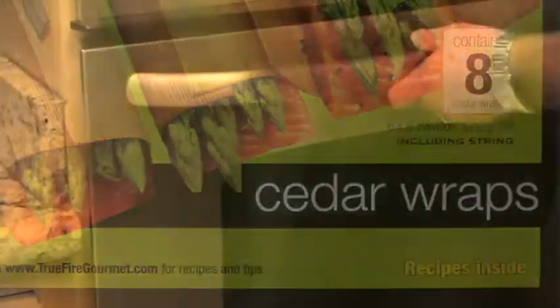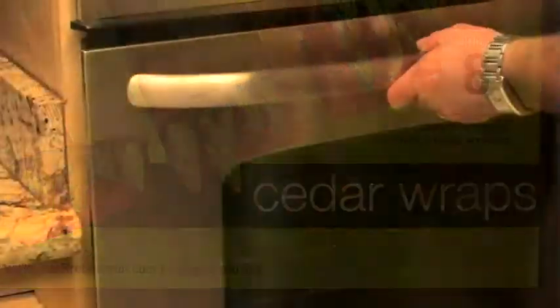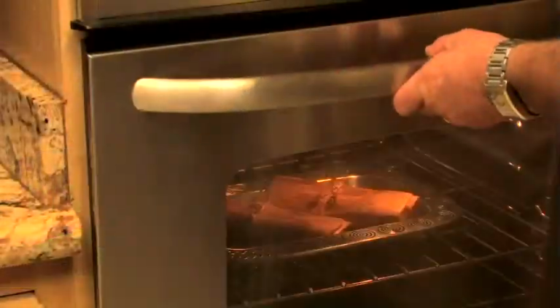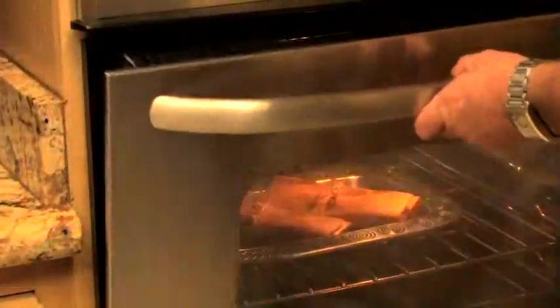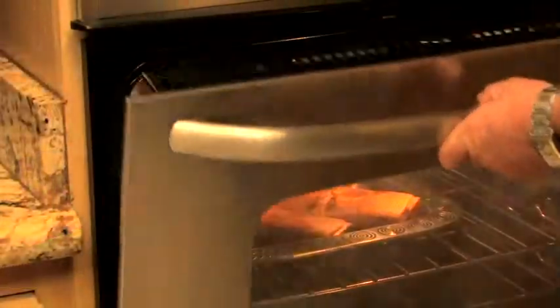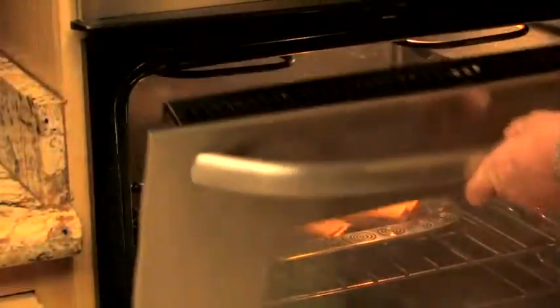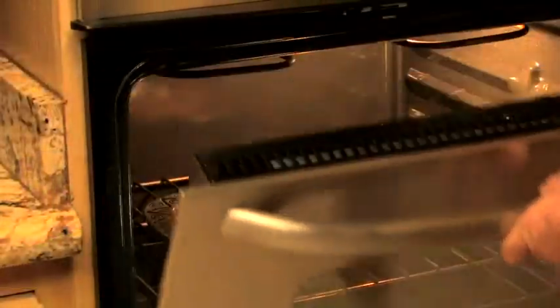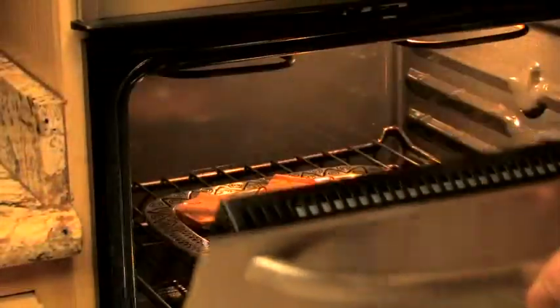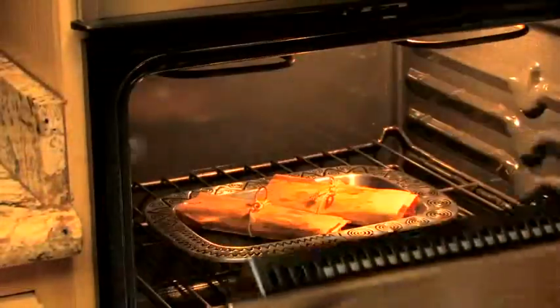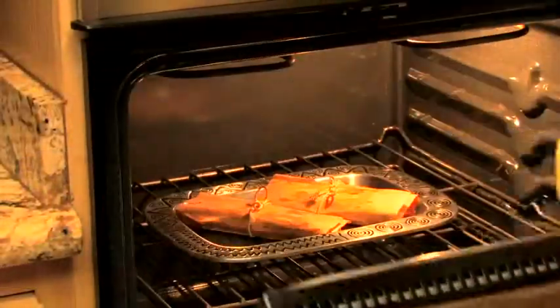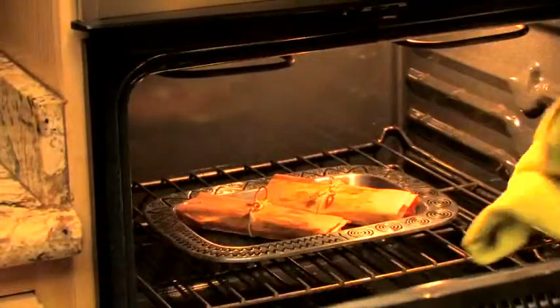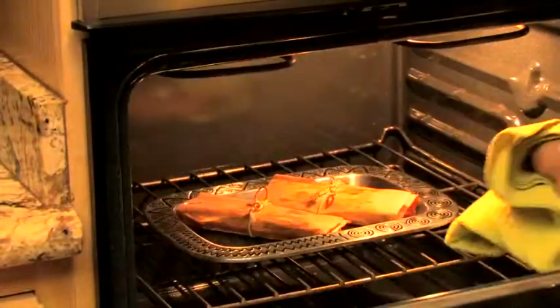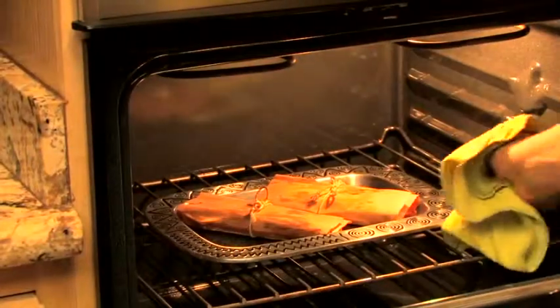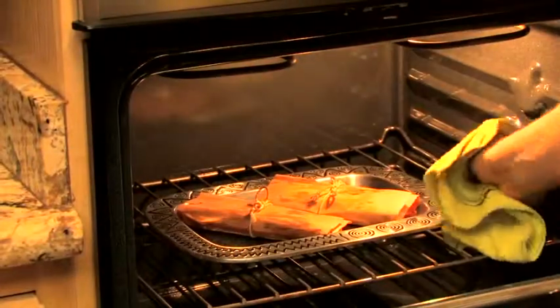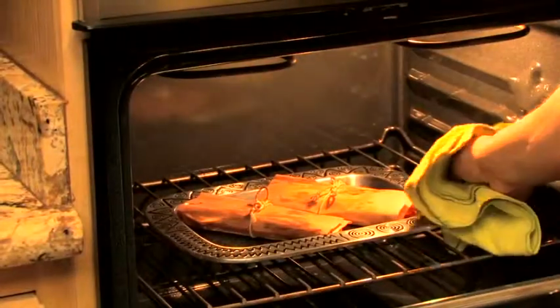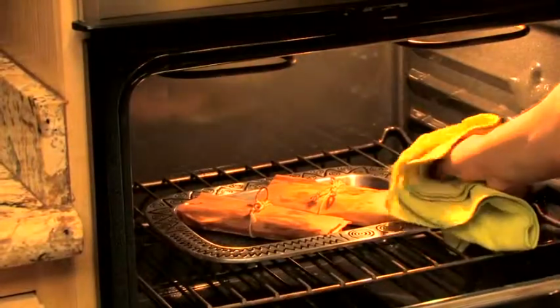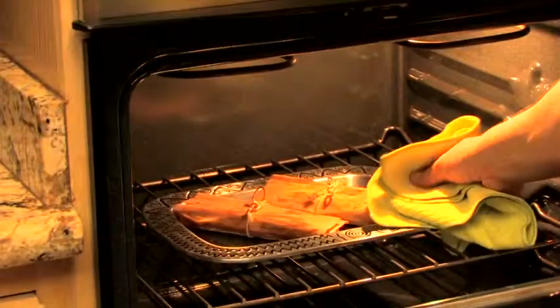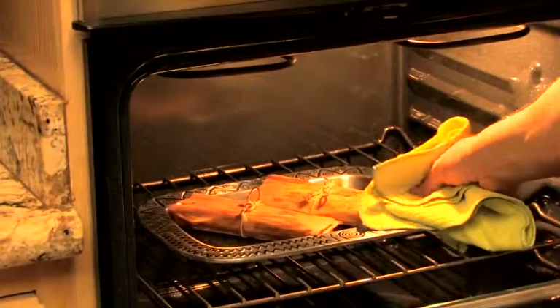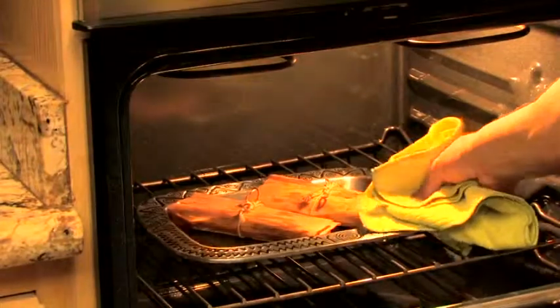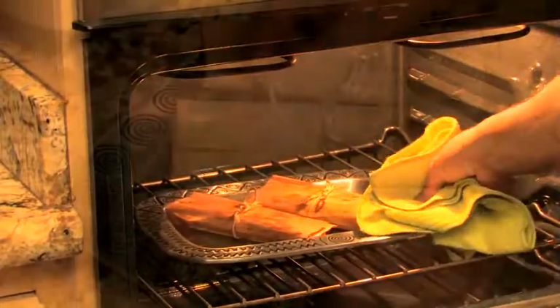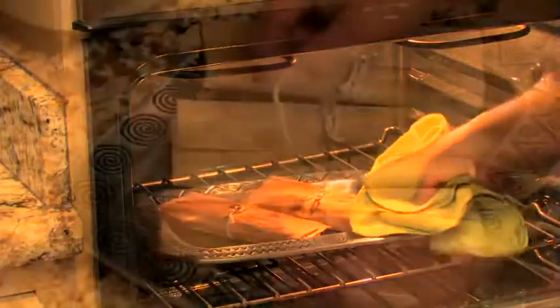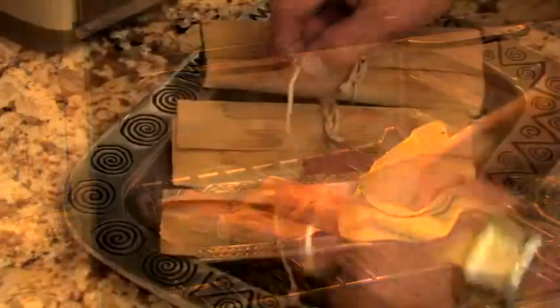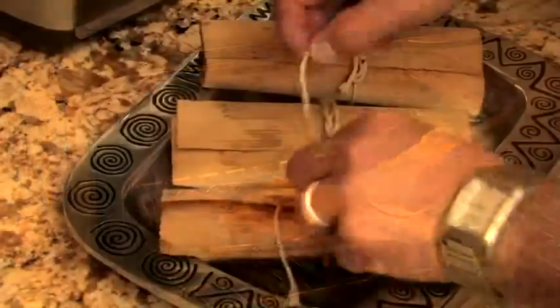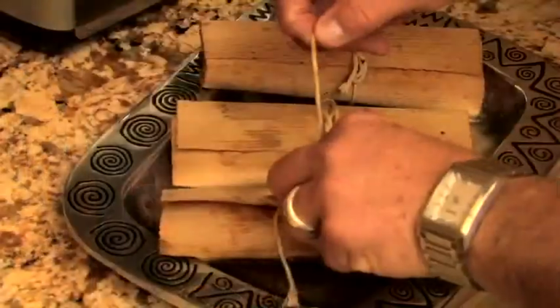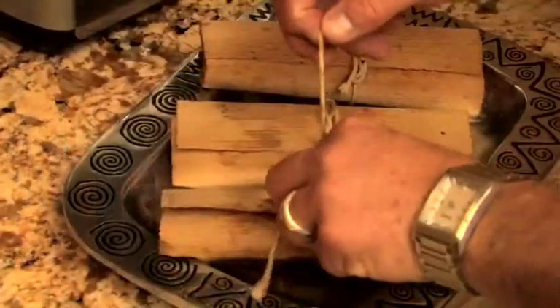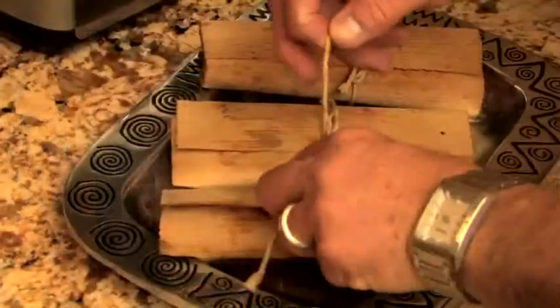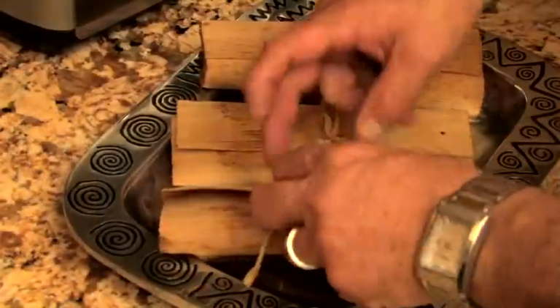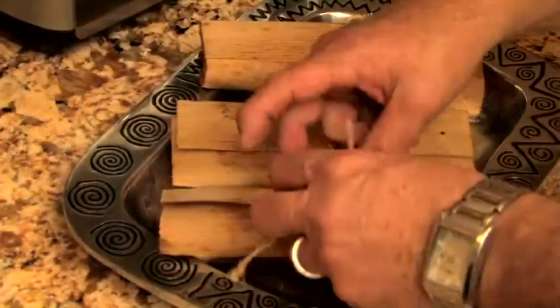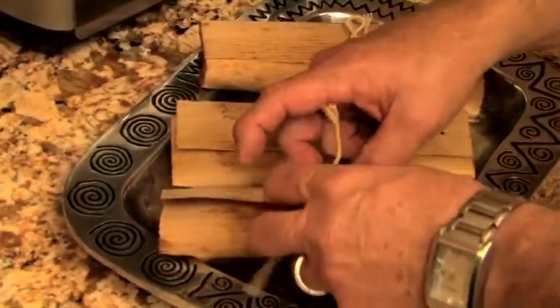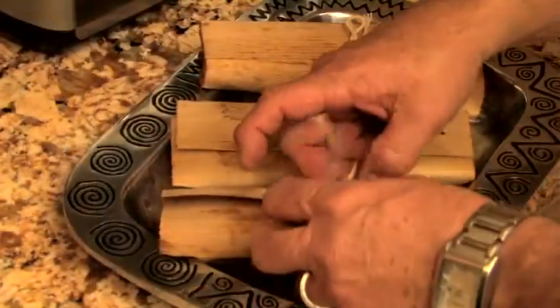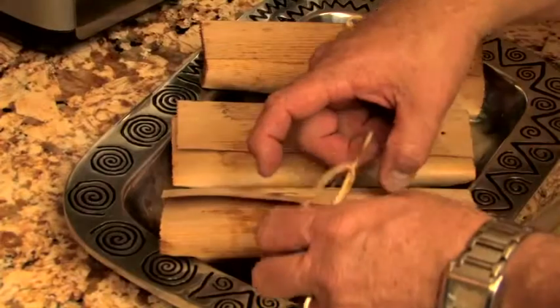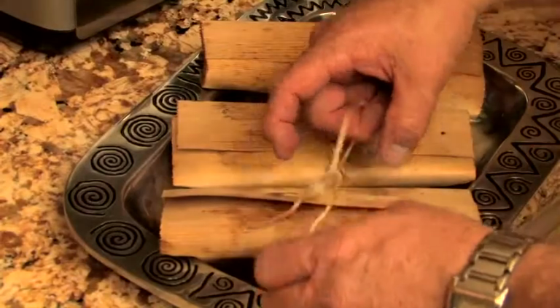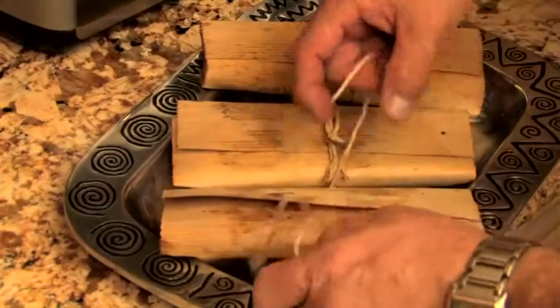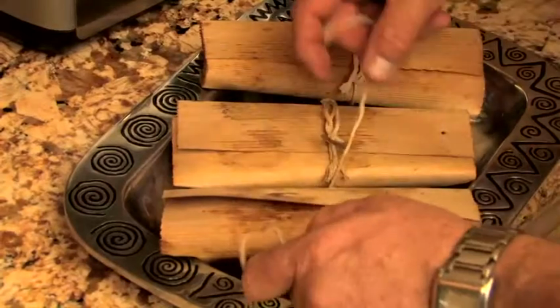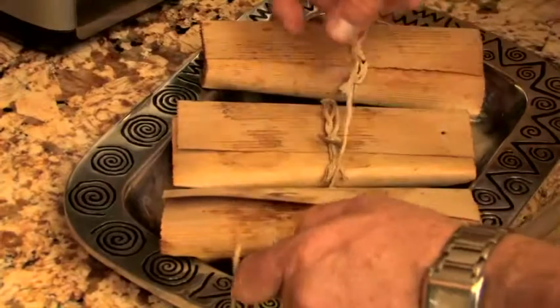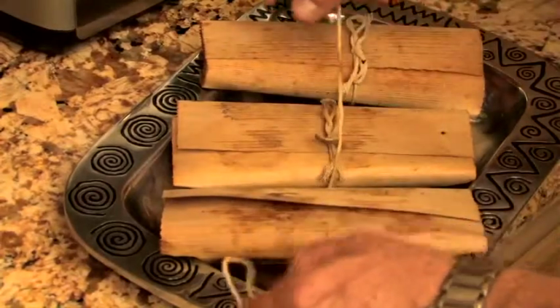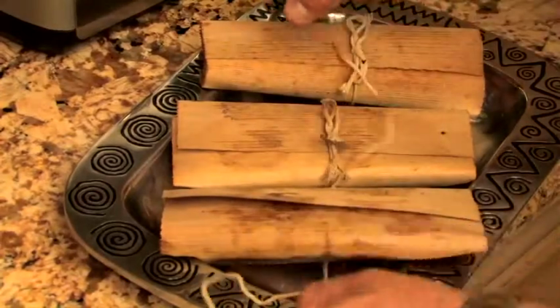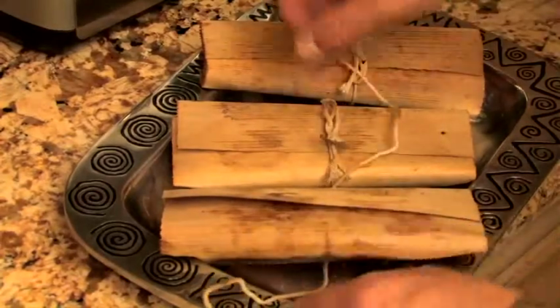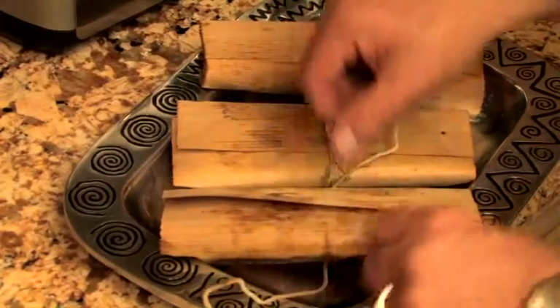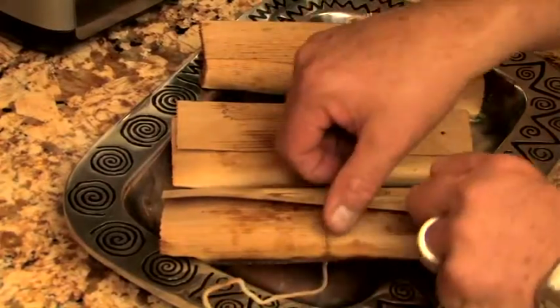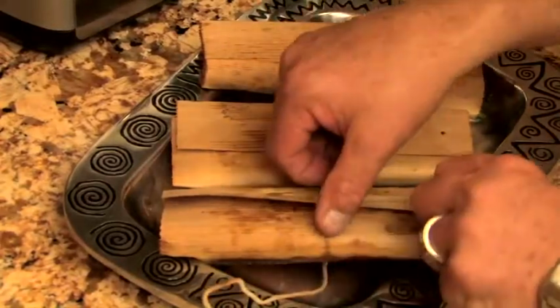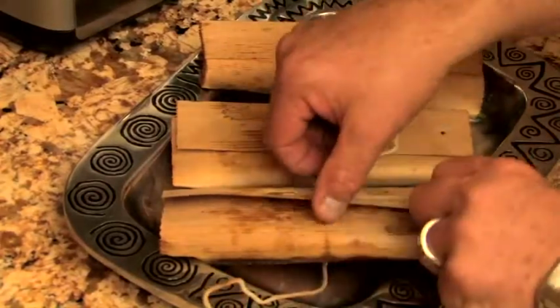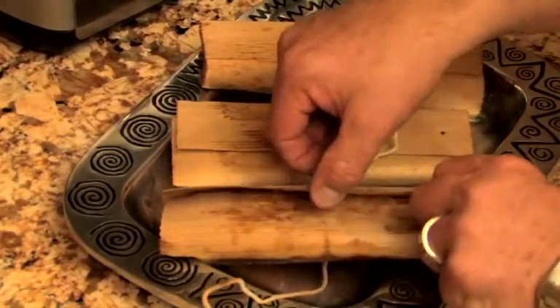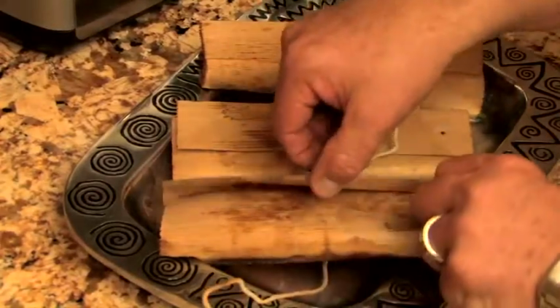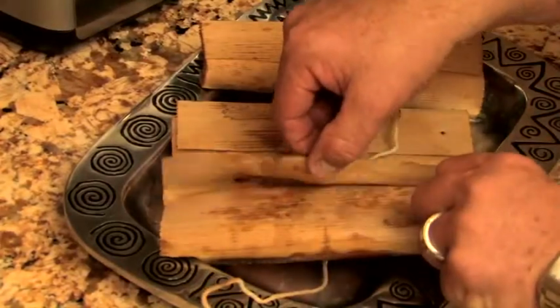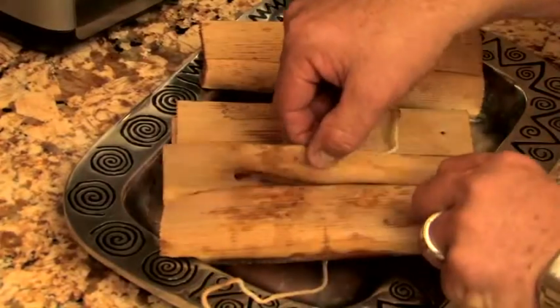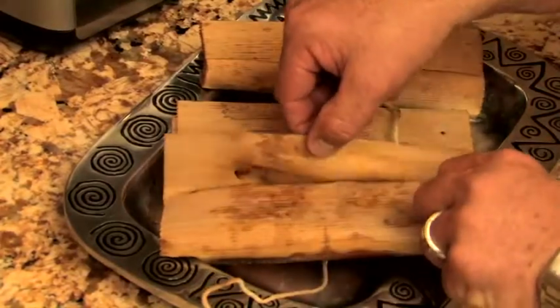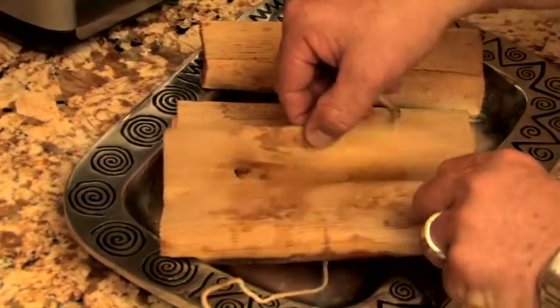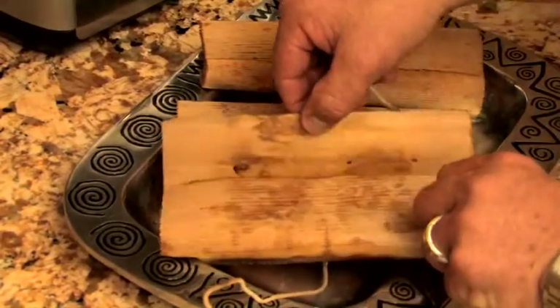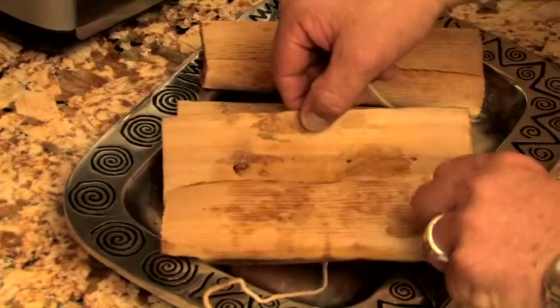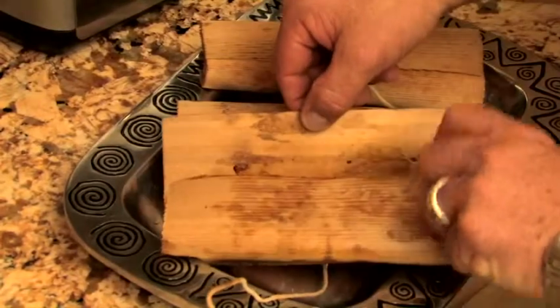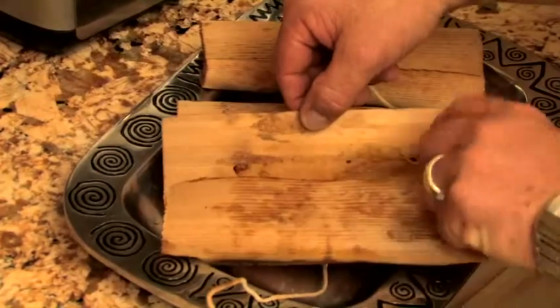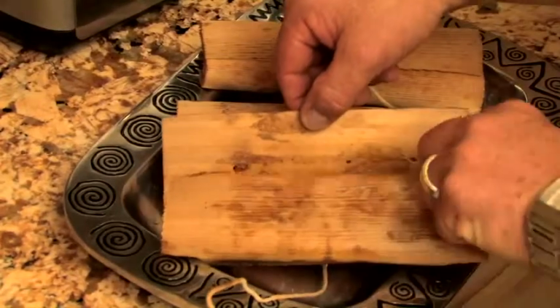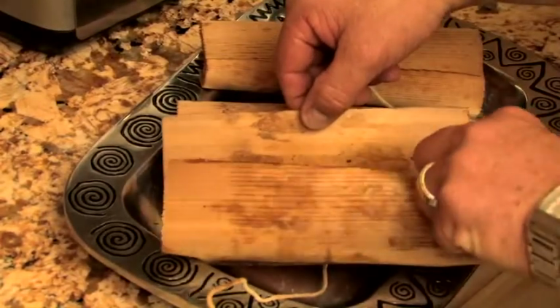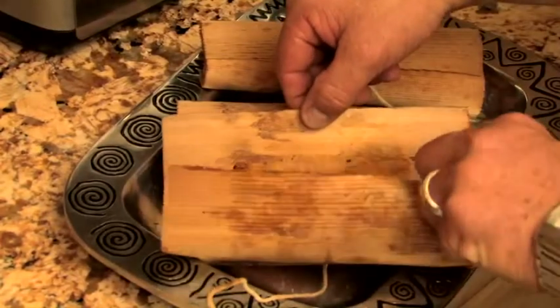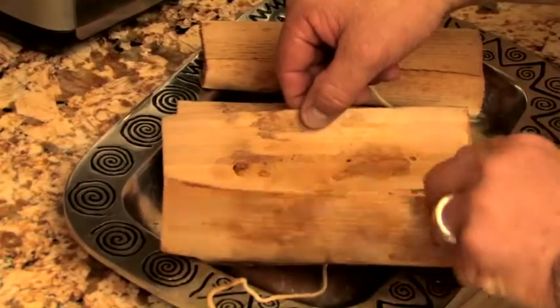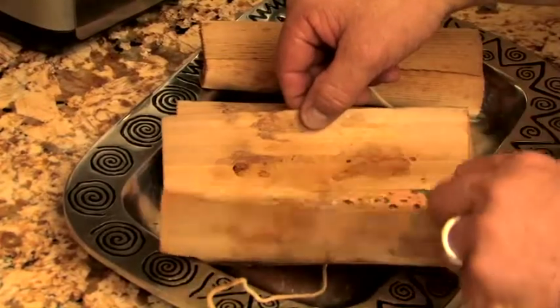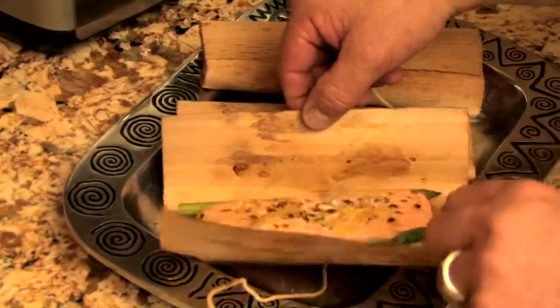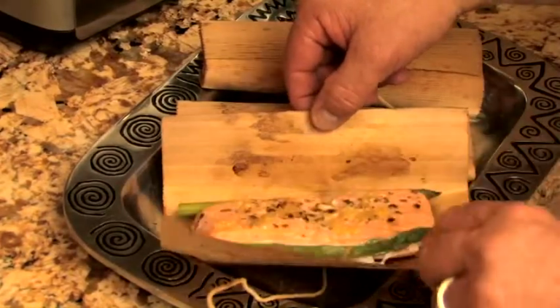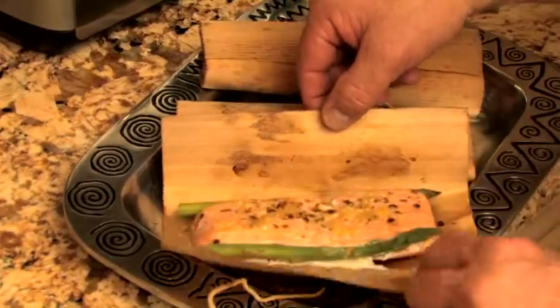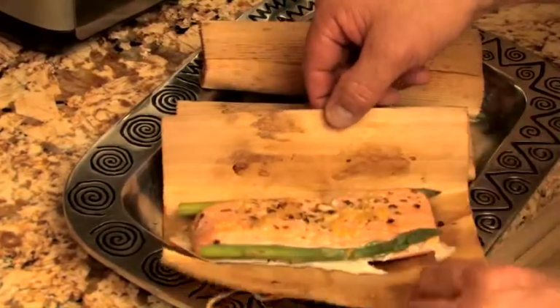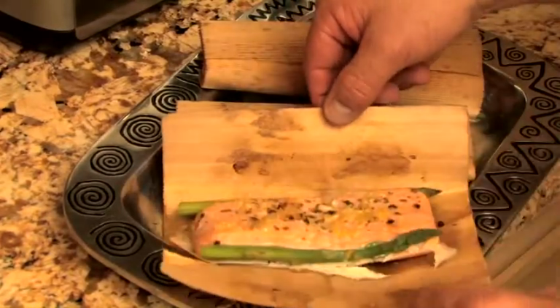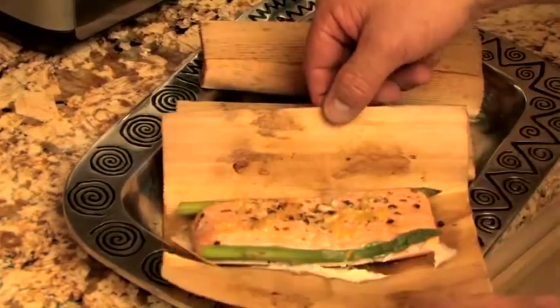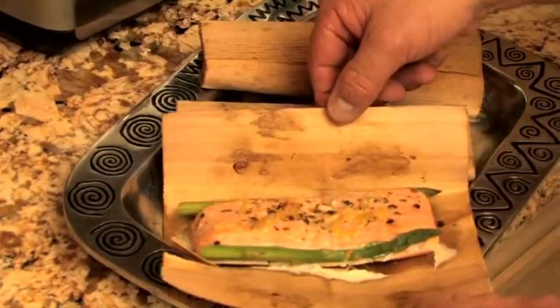One of the great things about wraps is if you don't like to grill, or if you're in an area where you cannot grill all year round, these wraps work great in the oven.